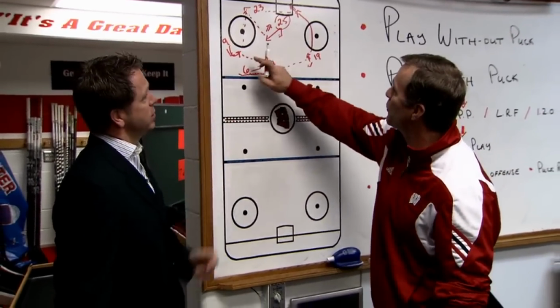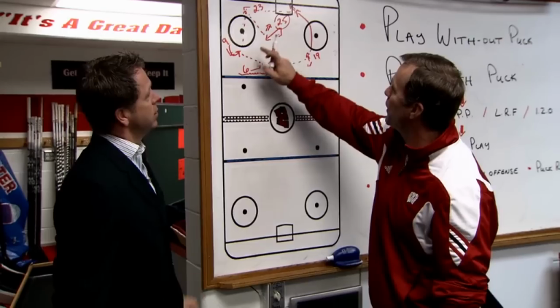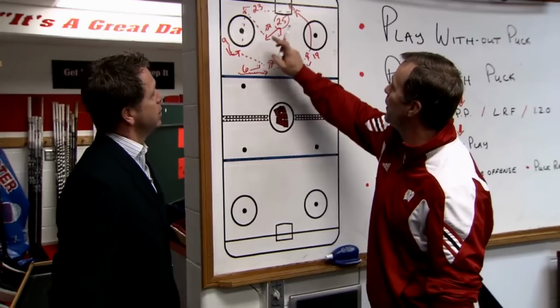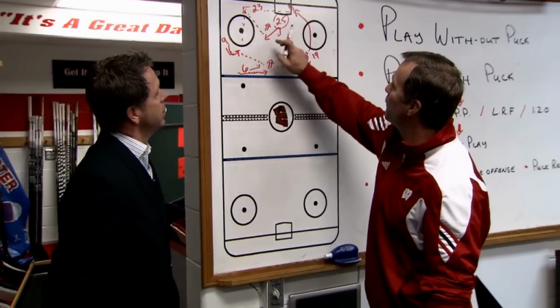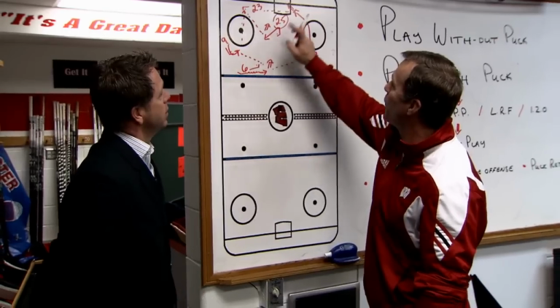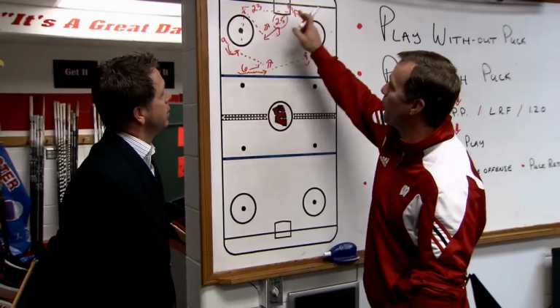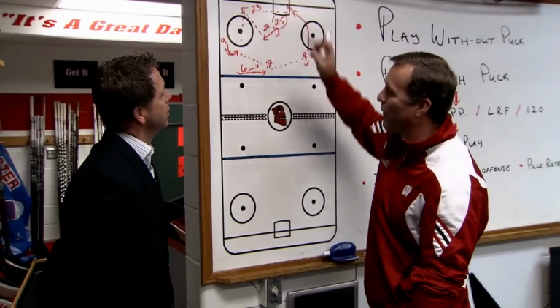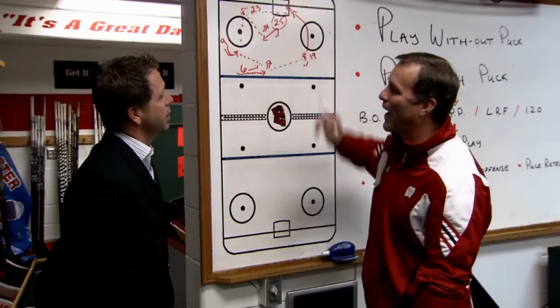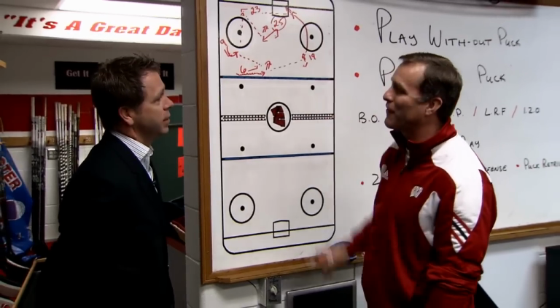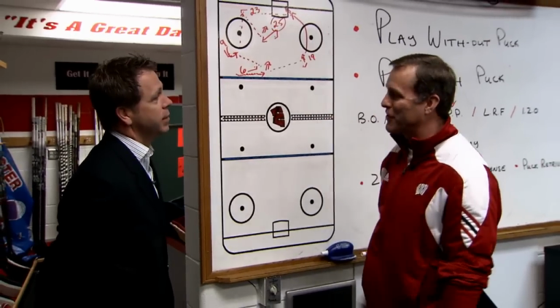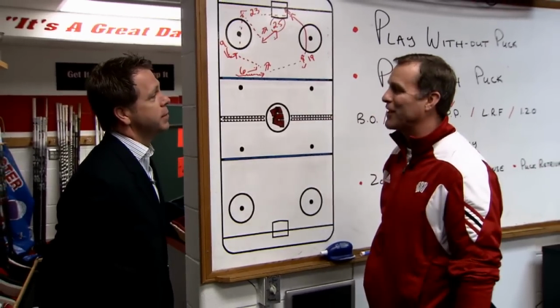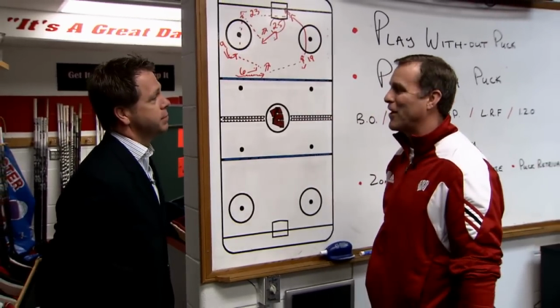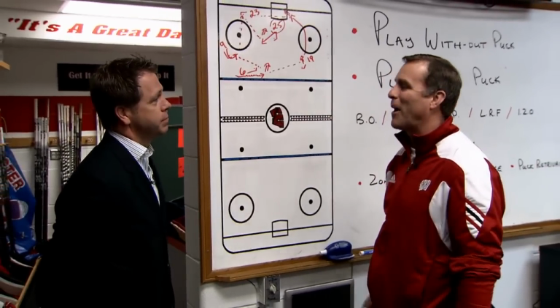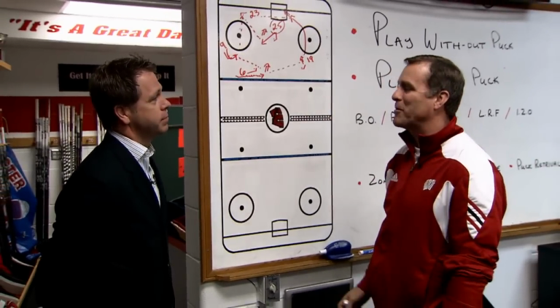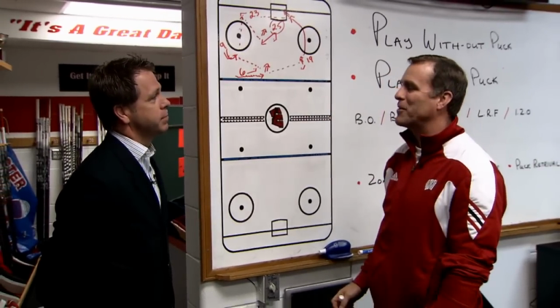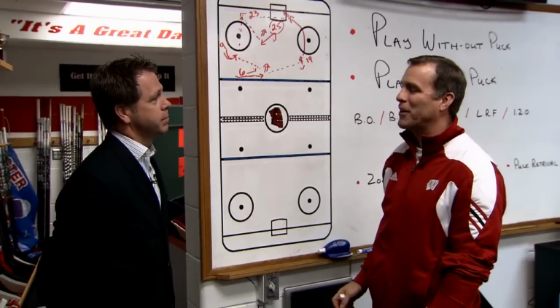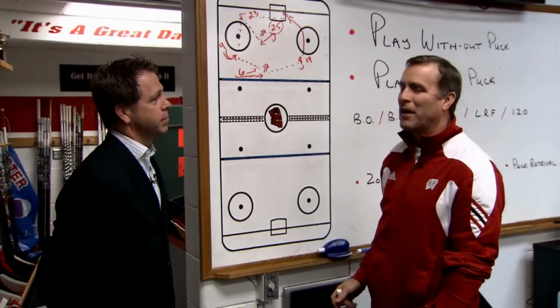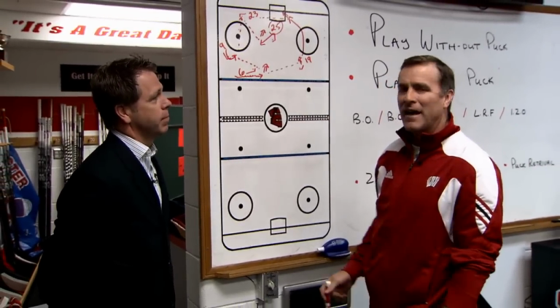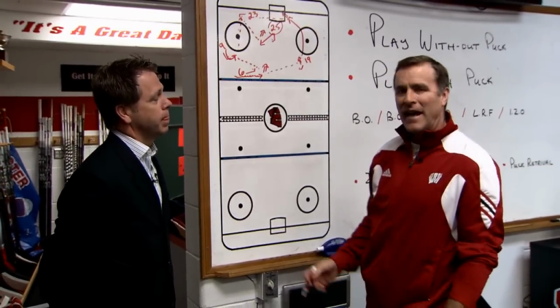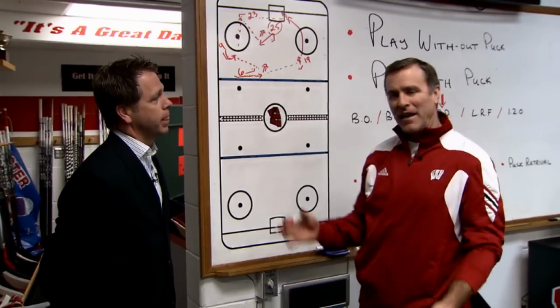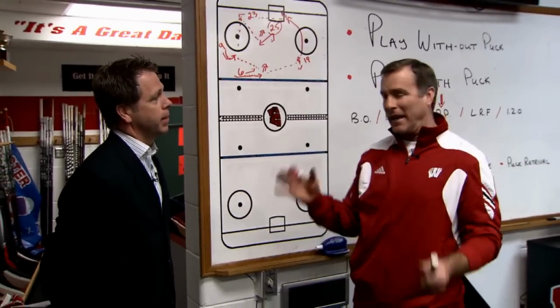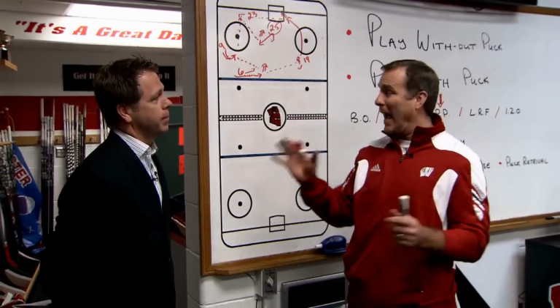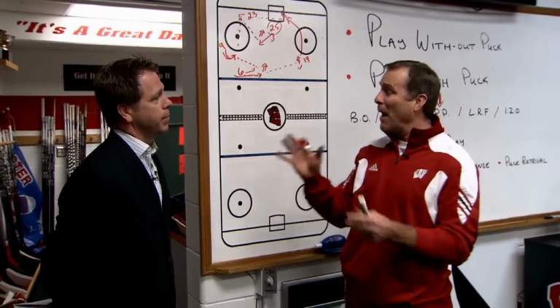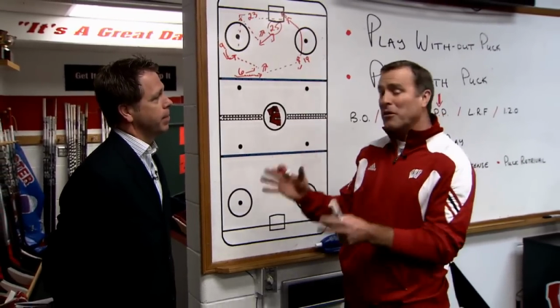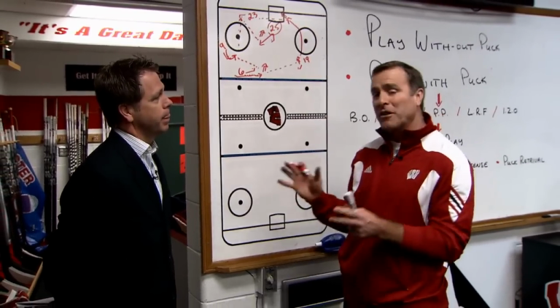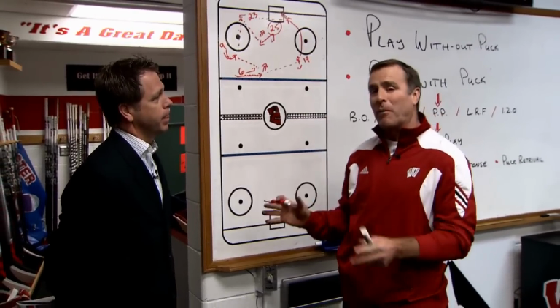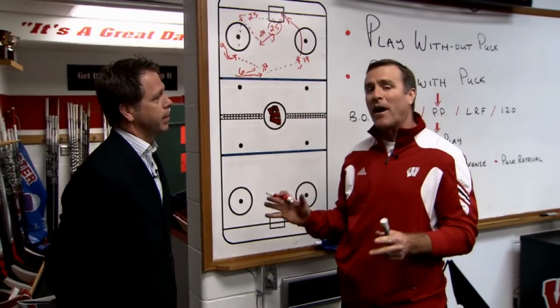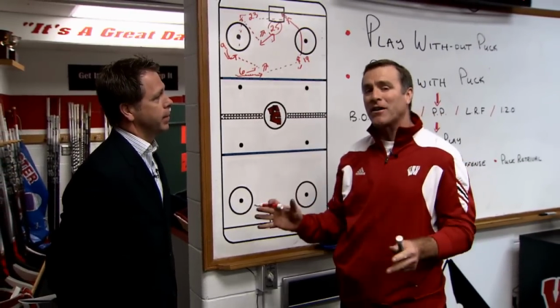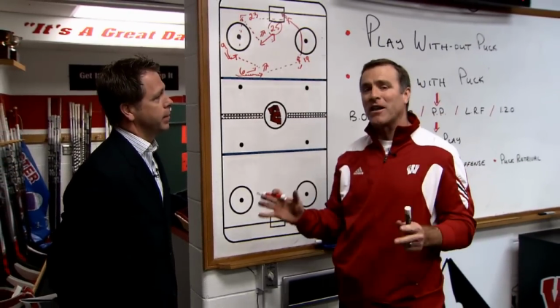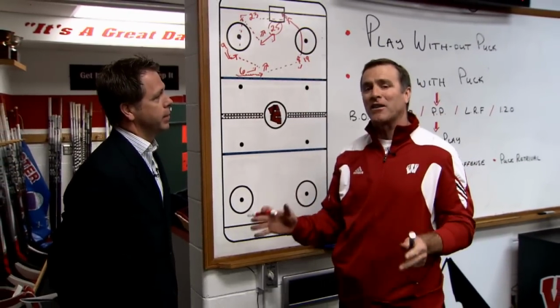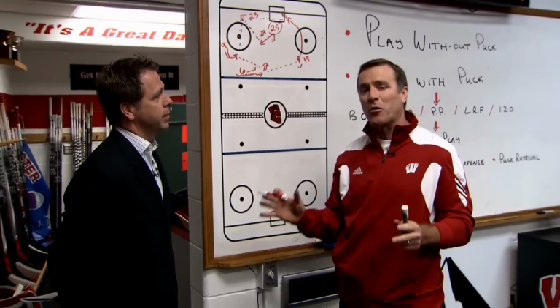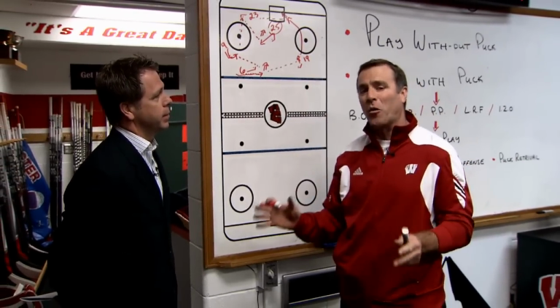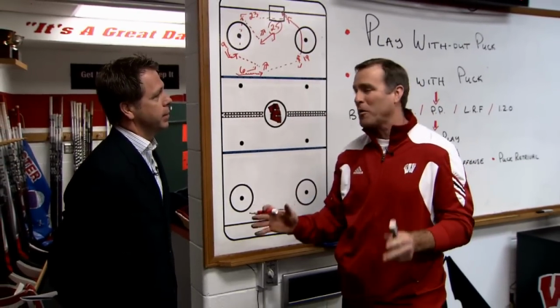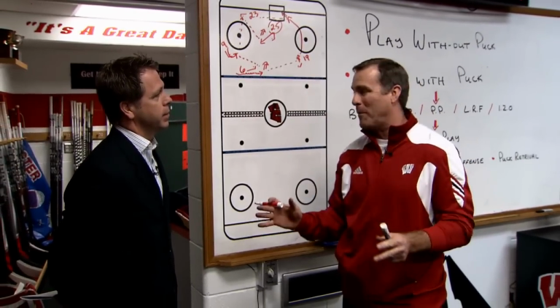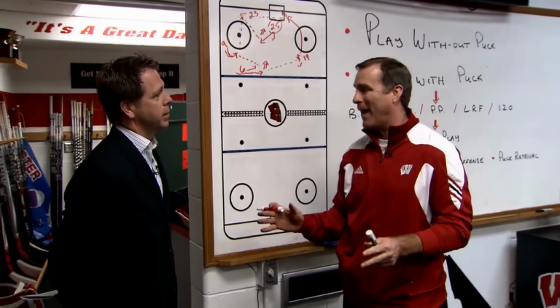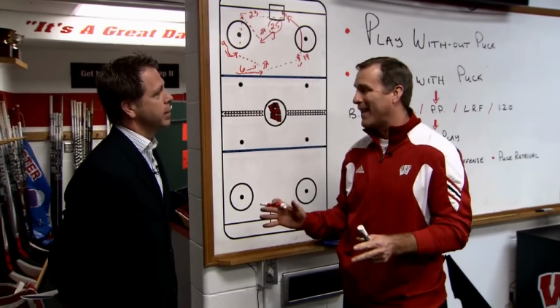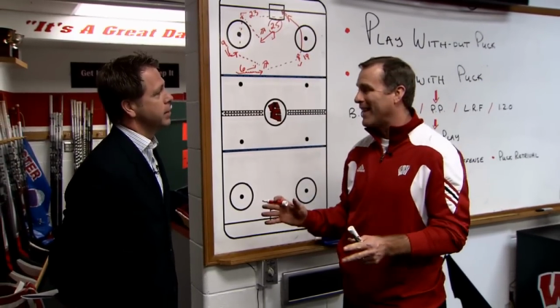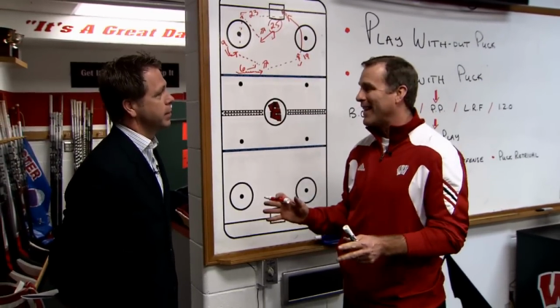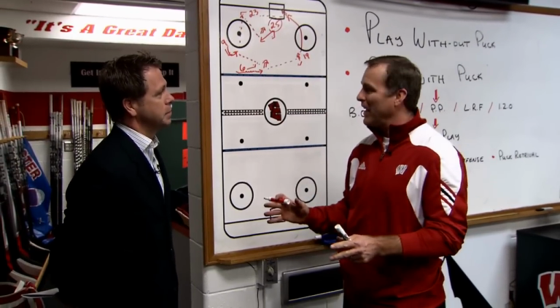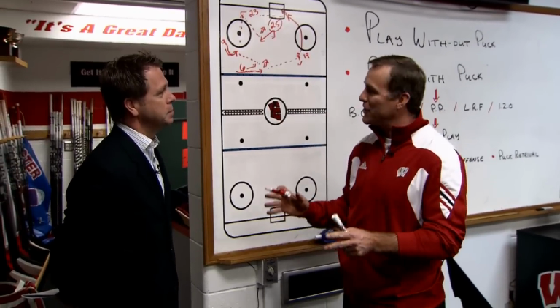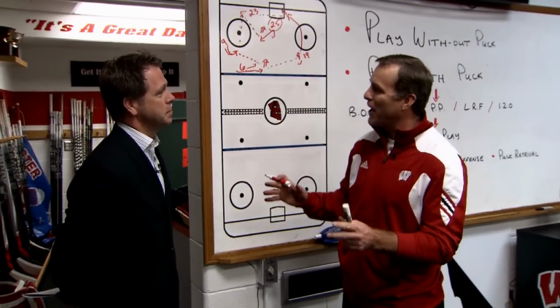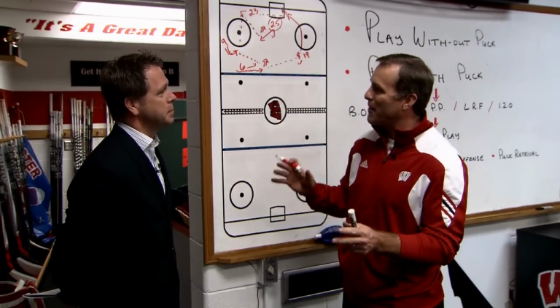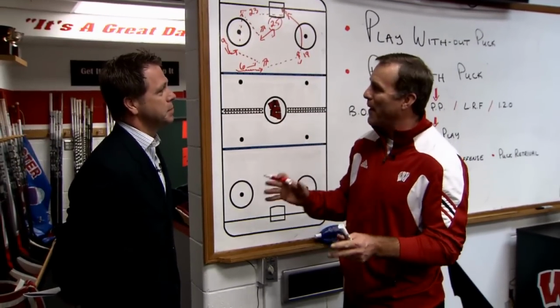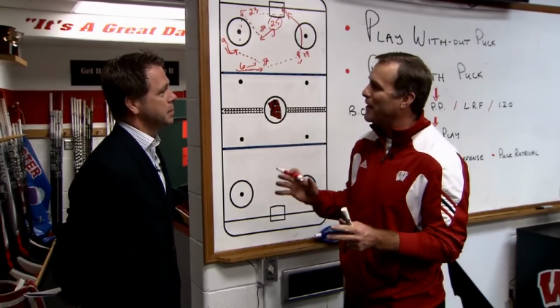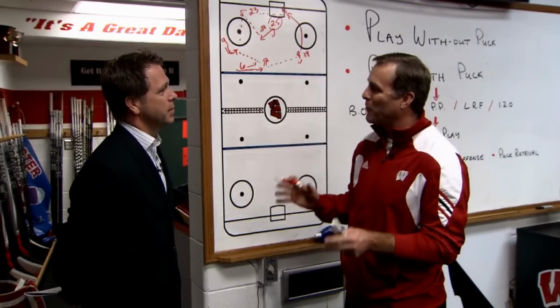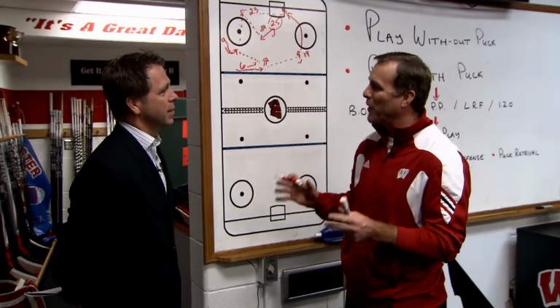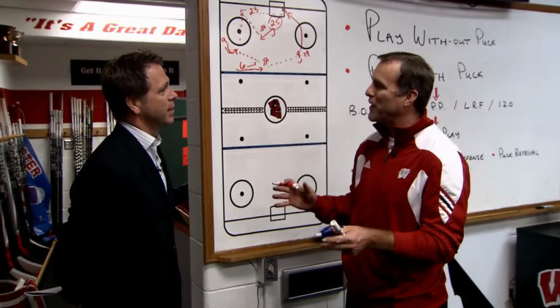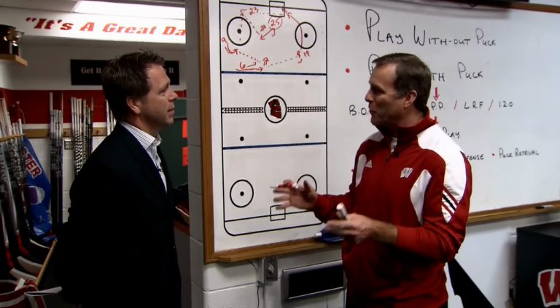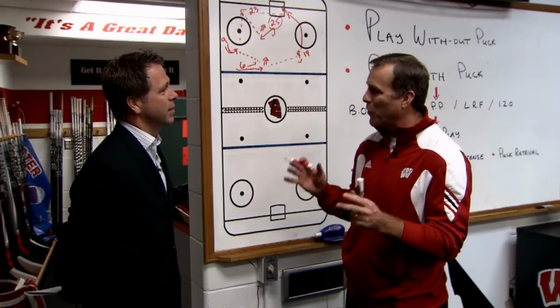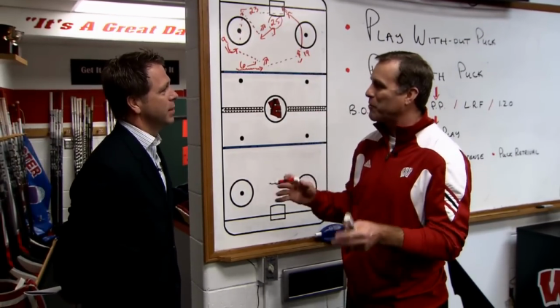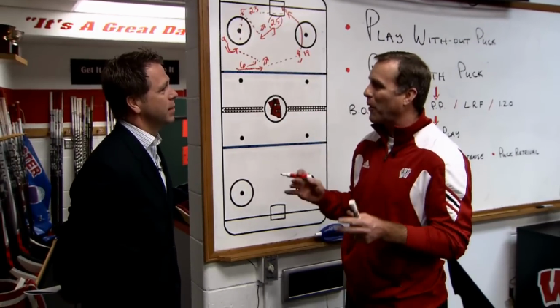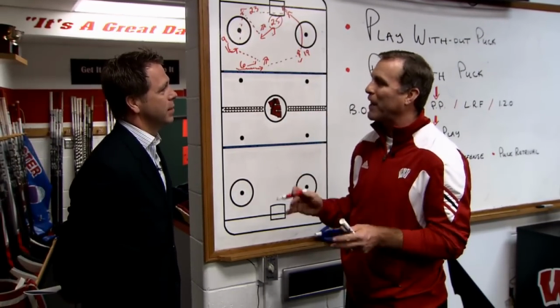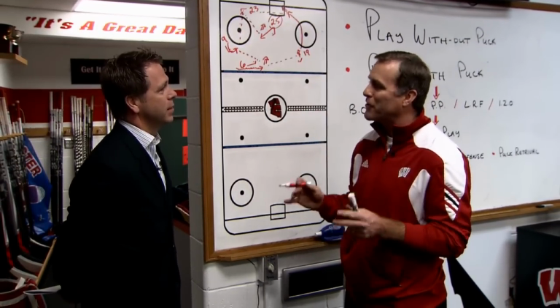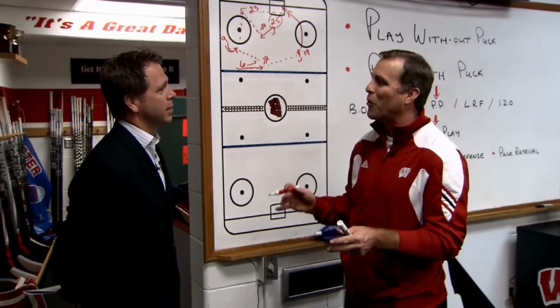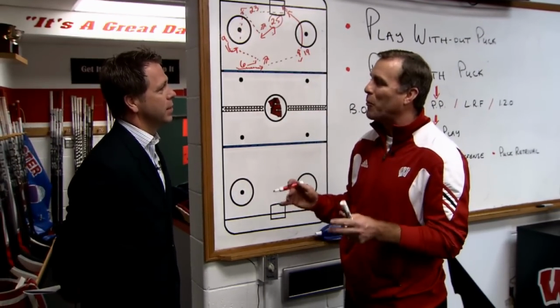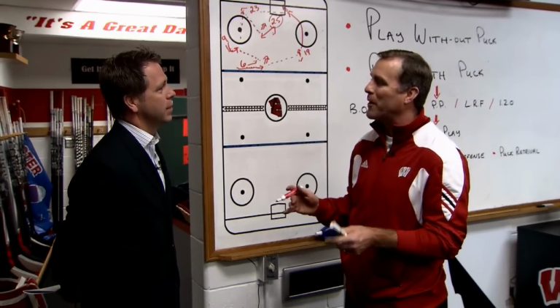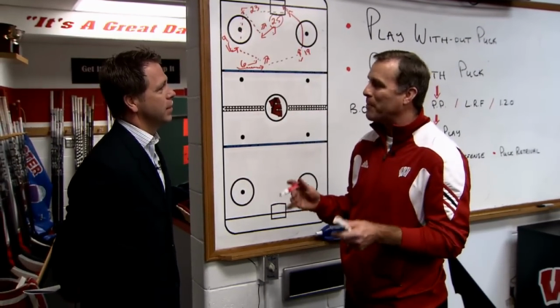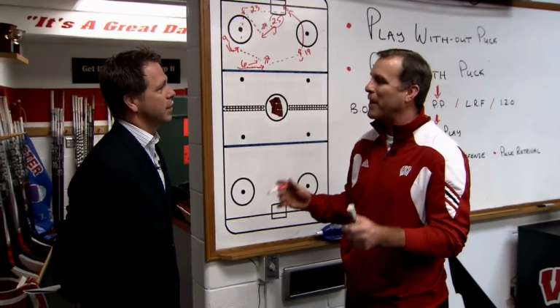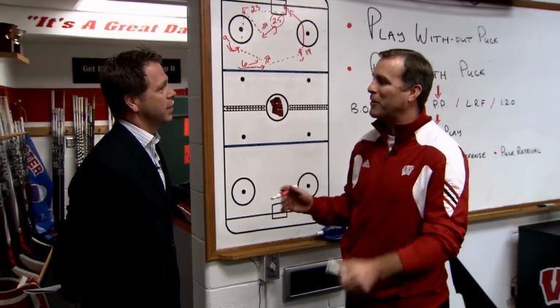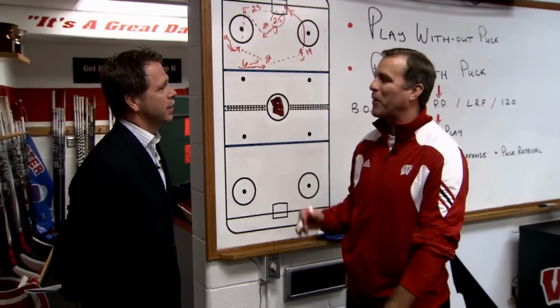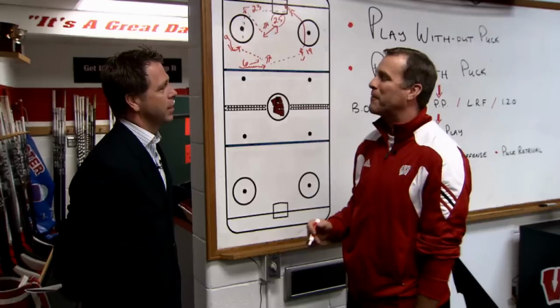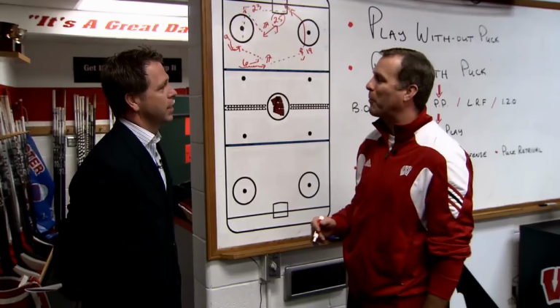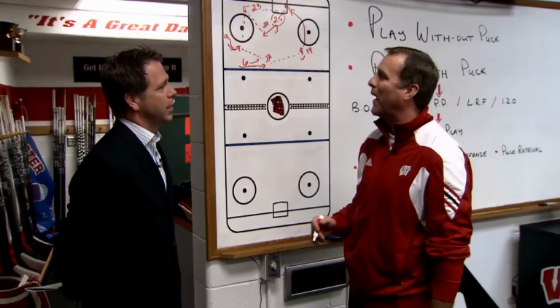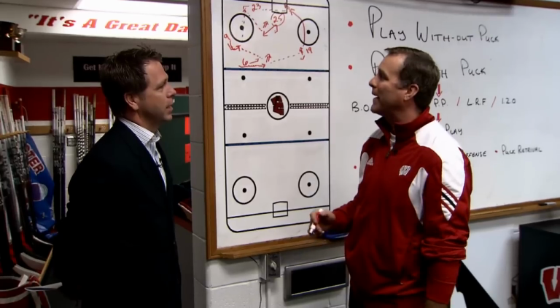So we have three, four, five, or six options here. The guy with the puck is like the quarterback — he's got to make the reads, see what play is open, and make the right play.